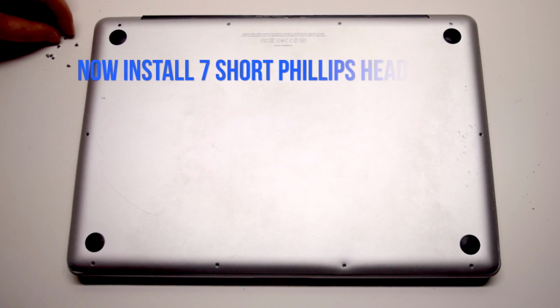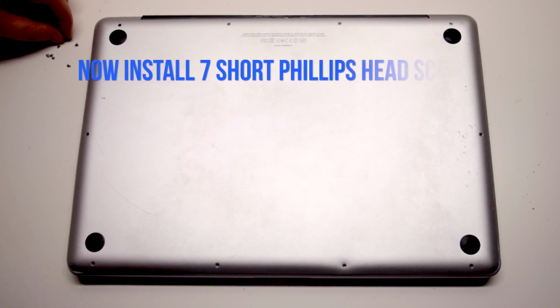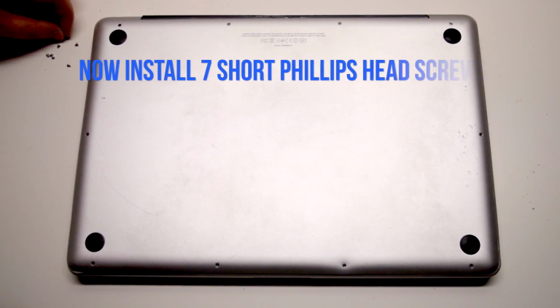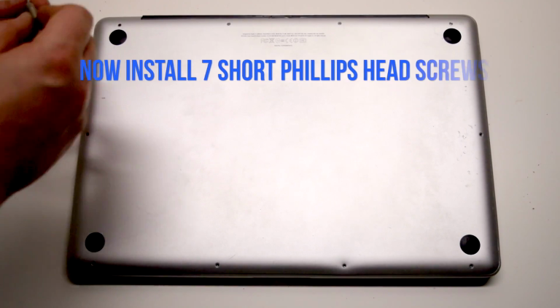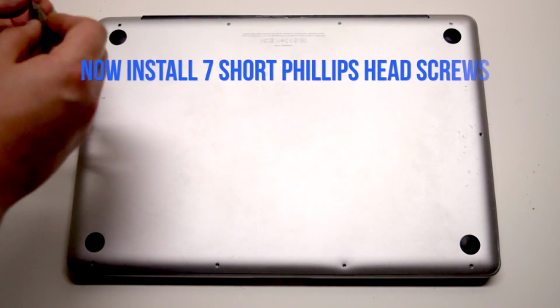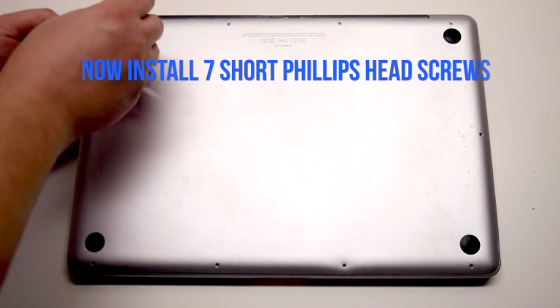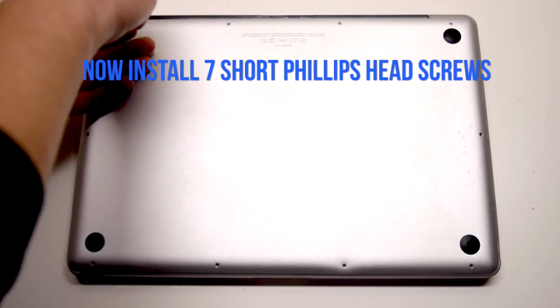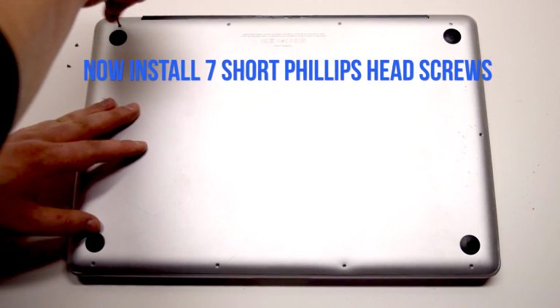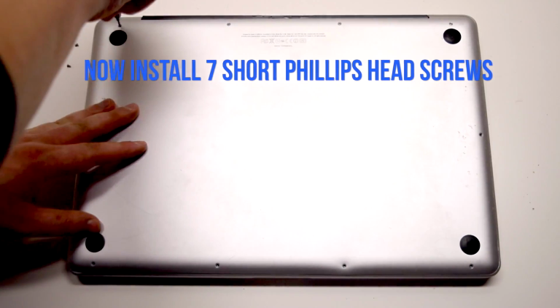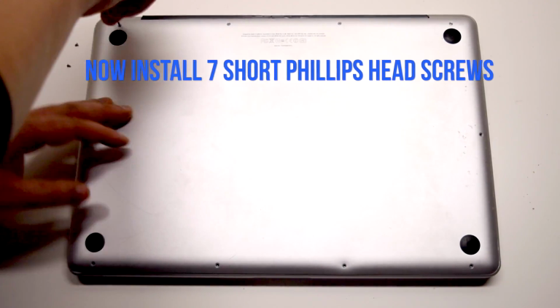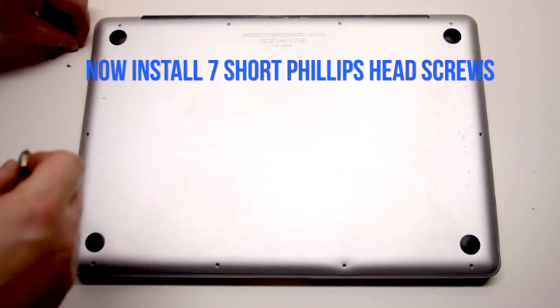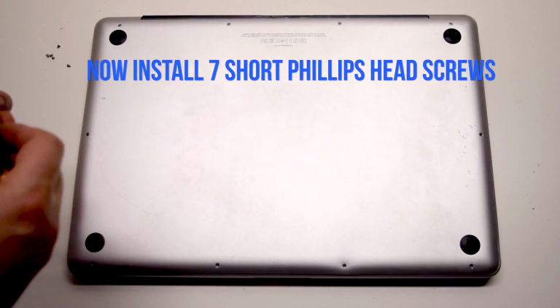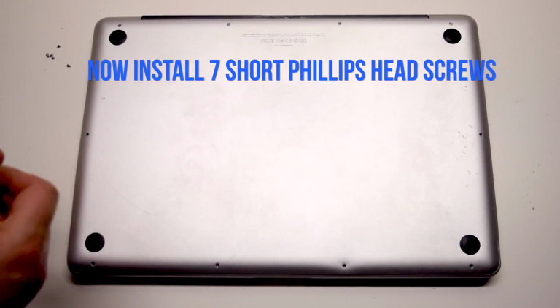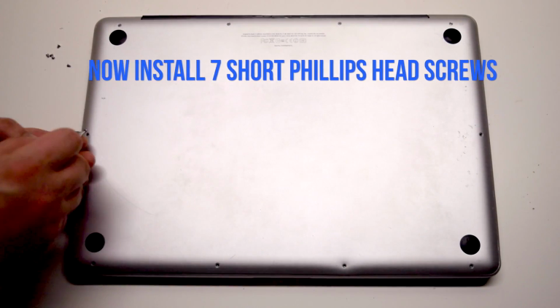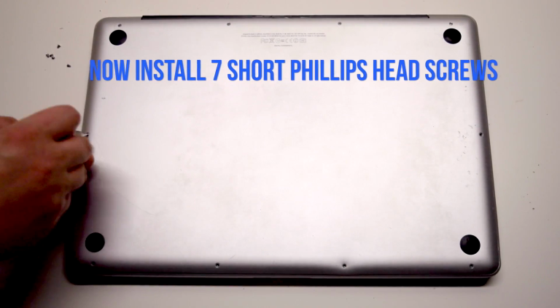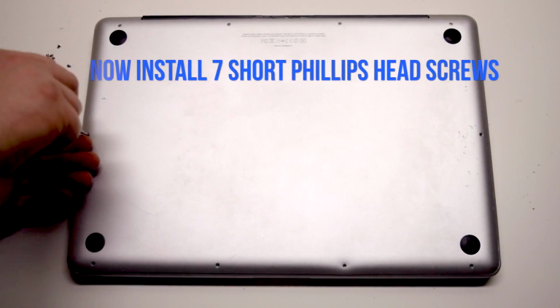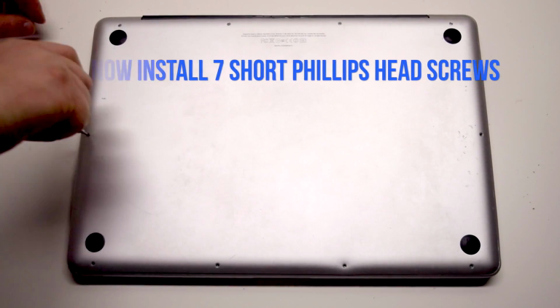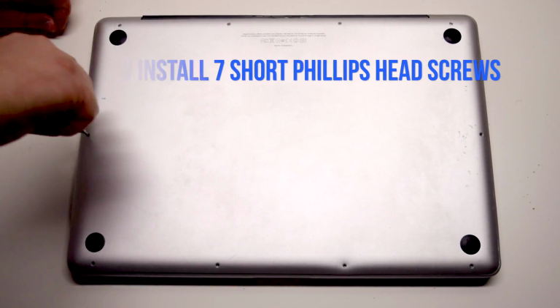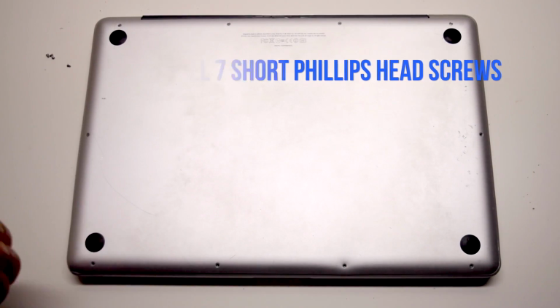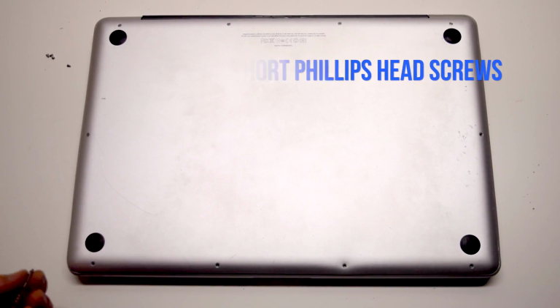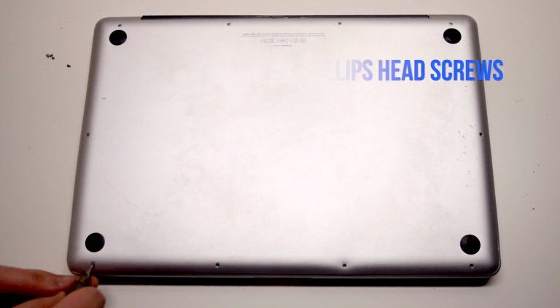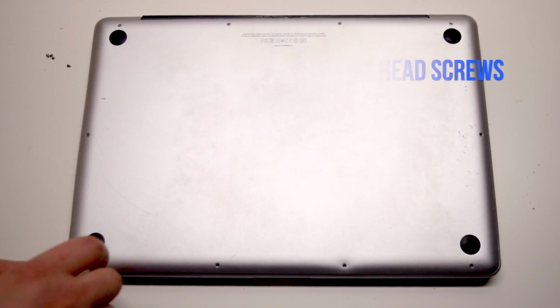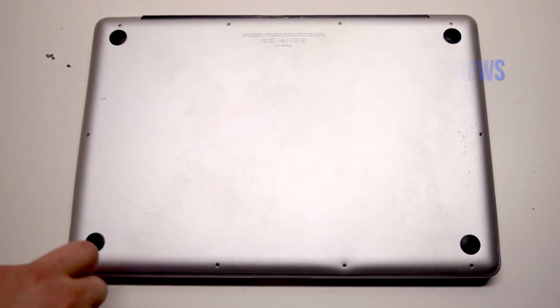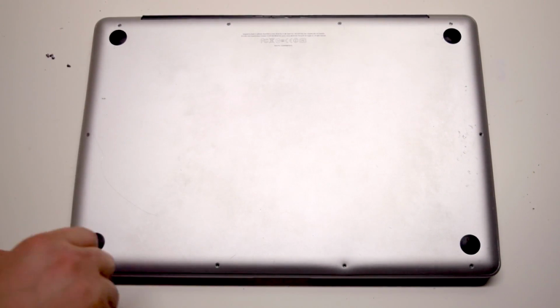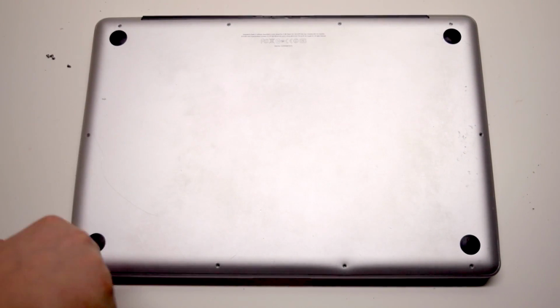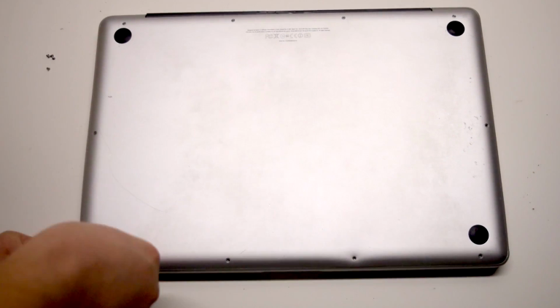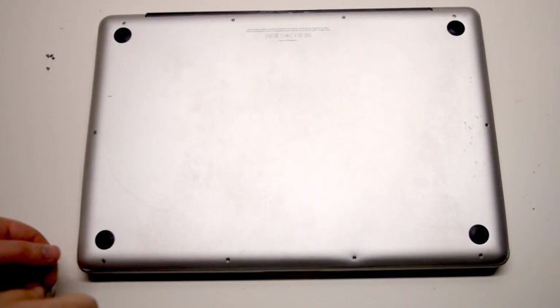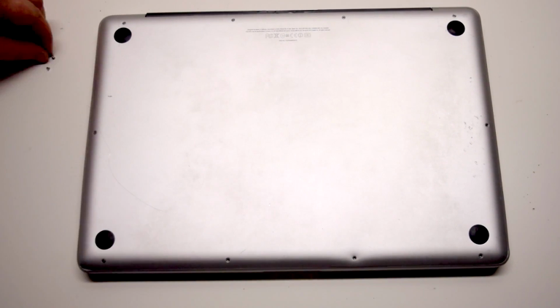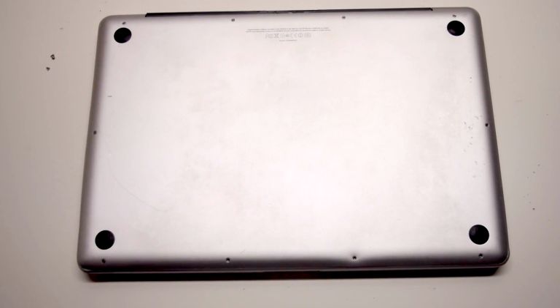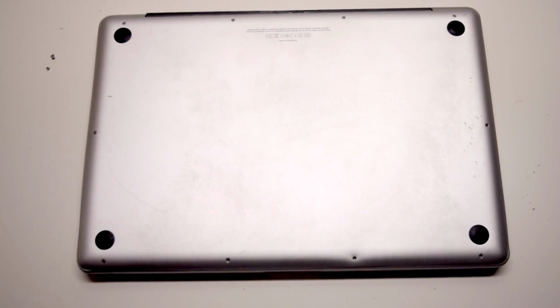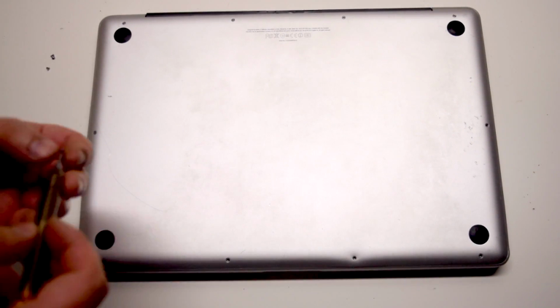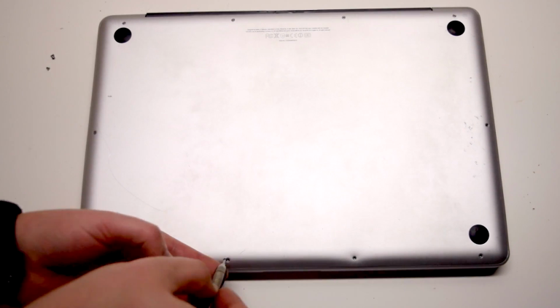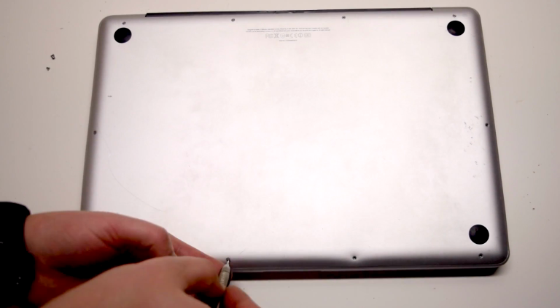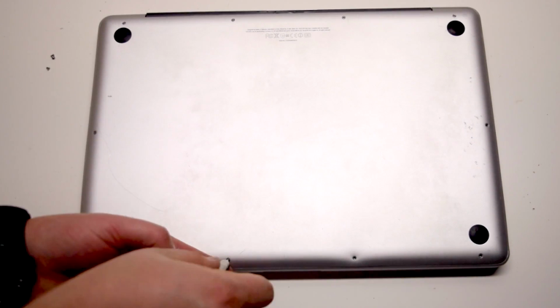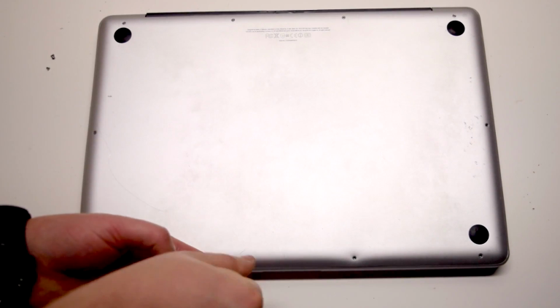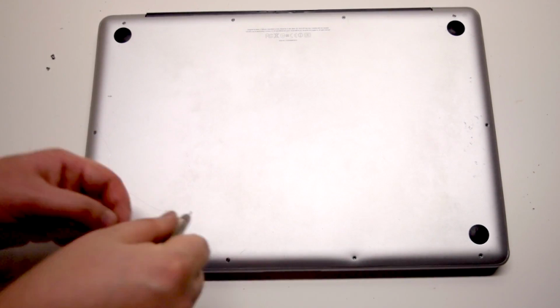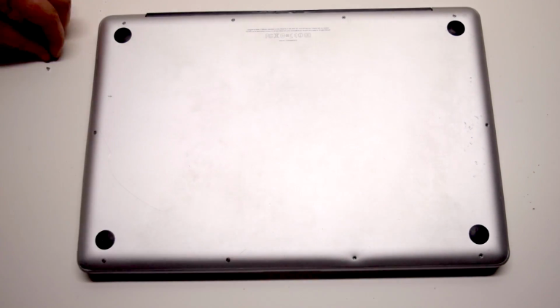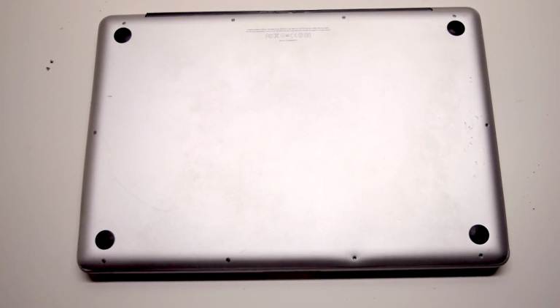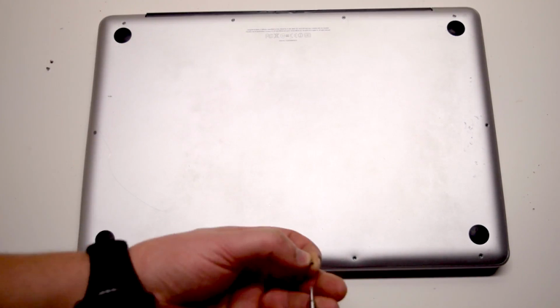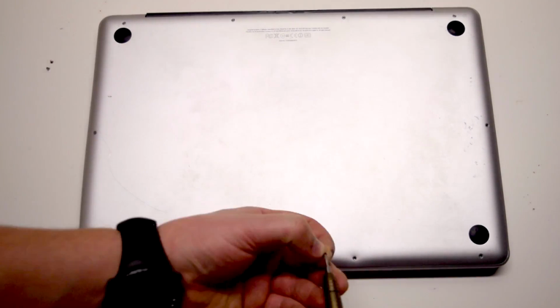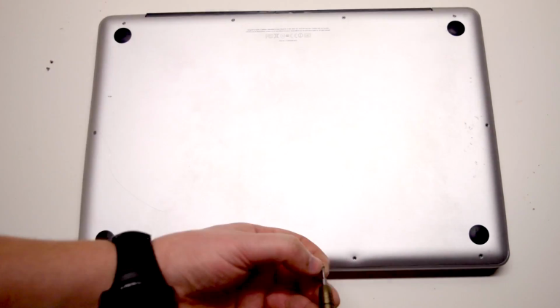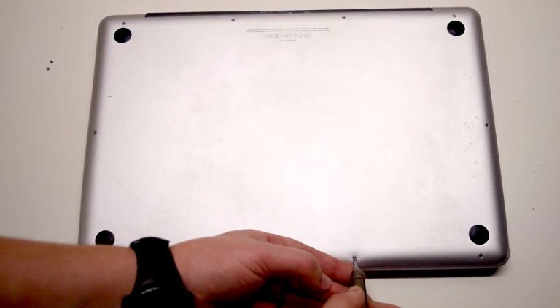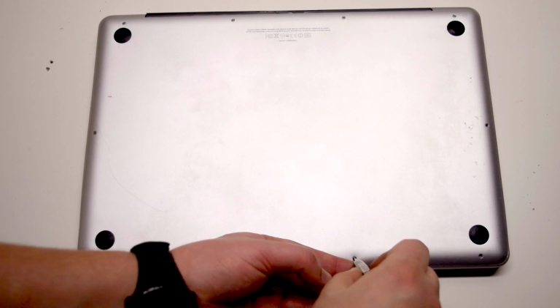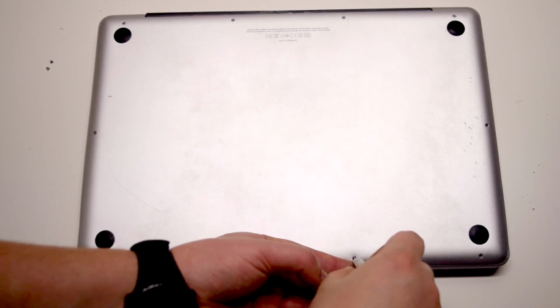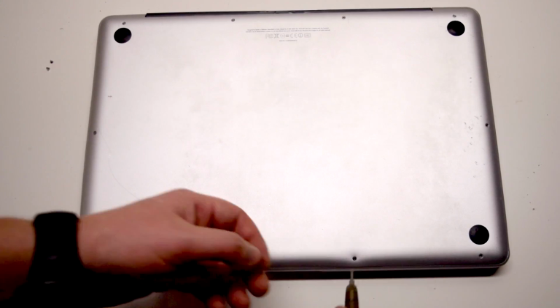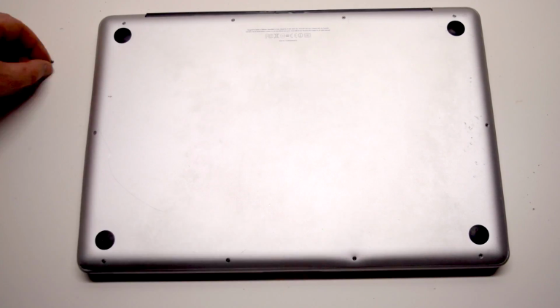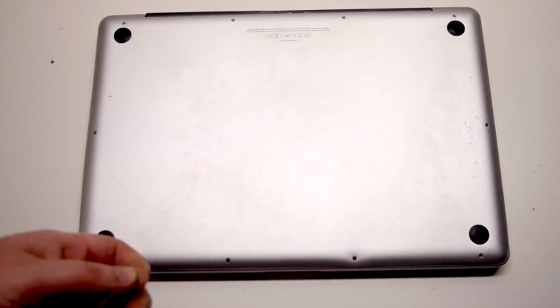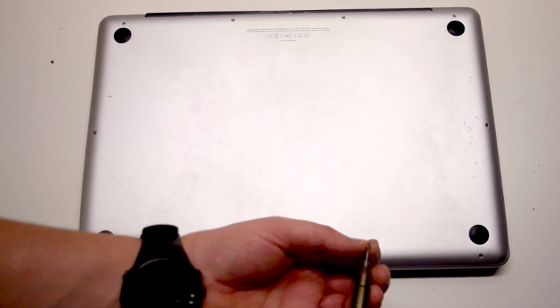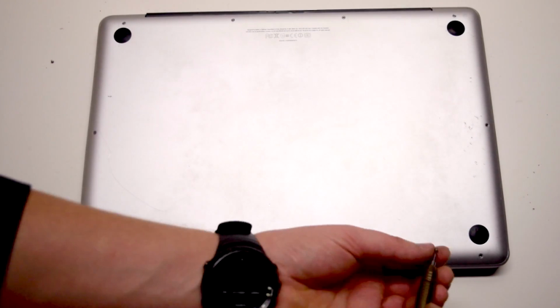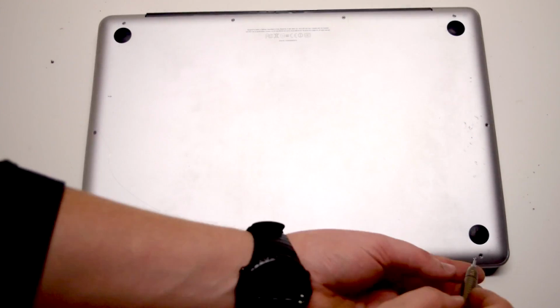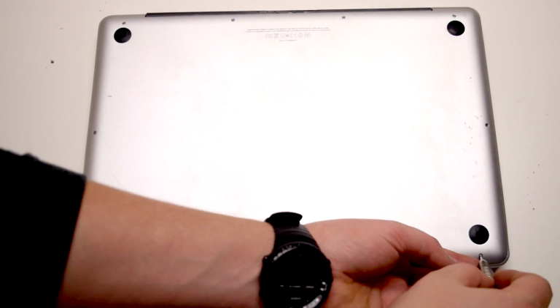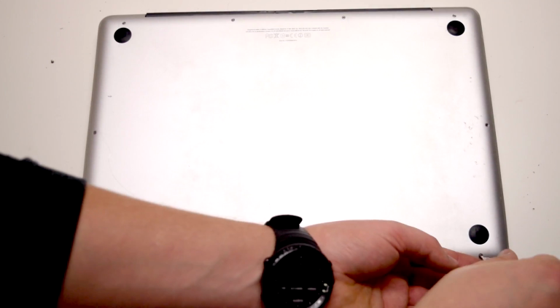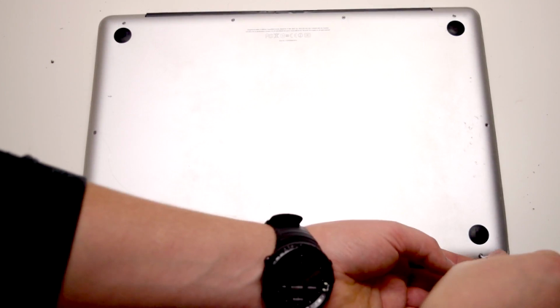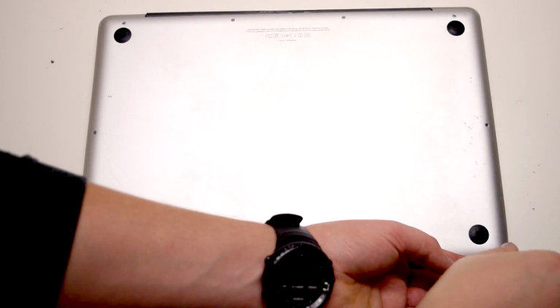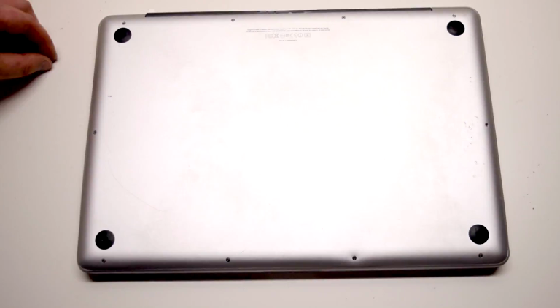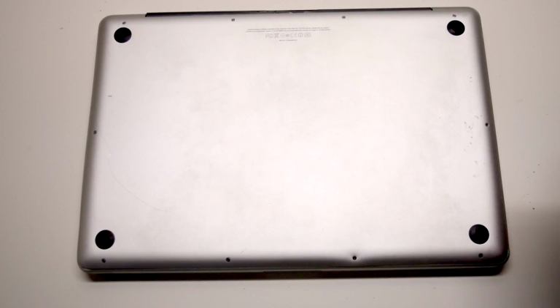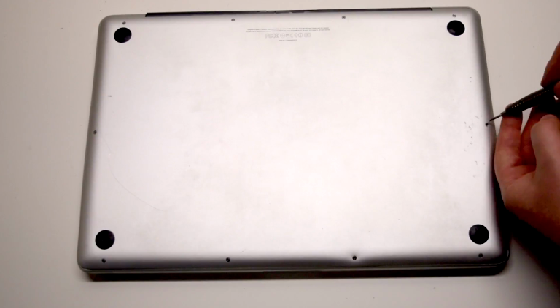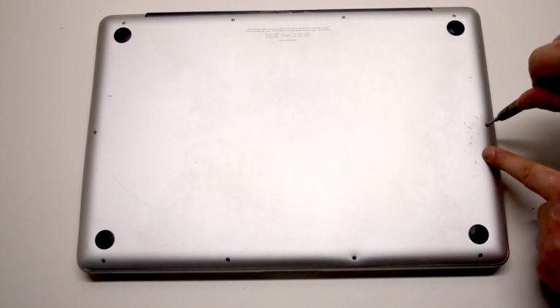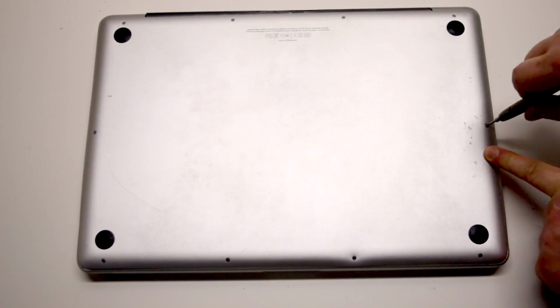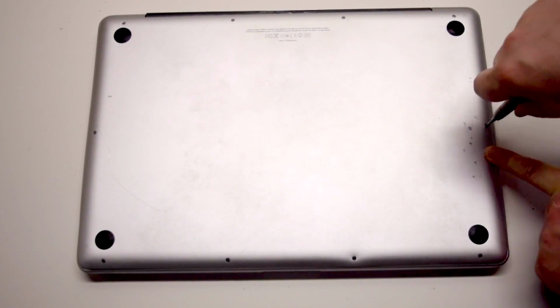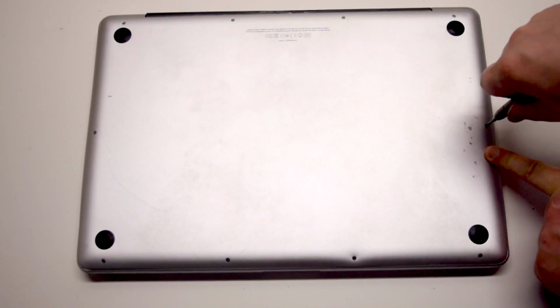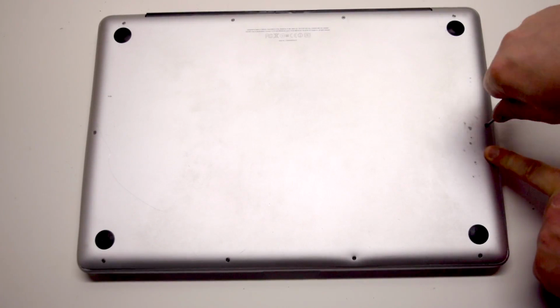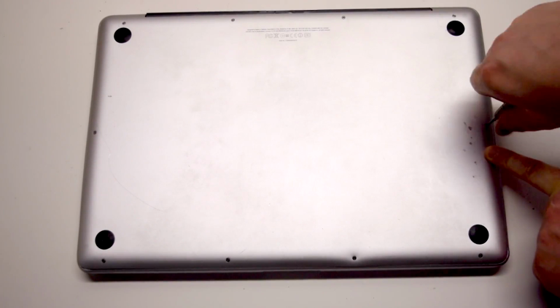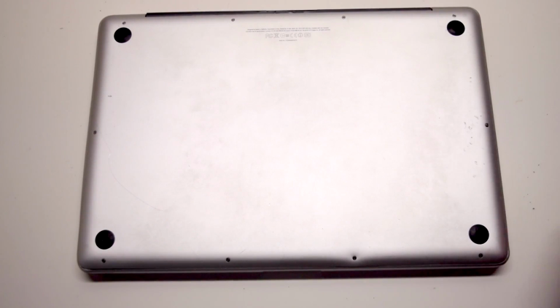Now install the seven short Phillips head screws, starting in the top left corner and going around the contour of the MacBook.